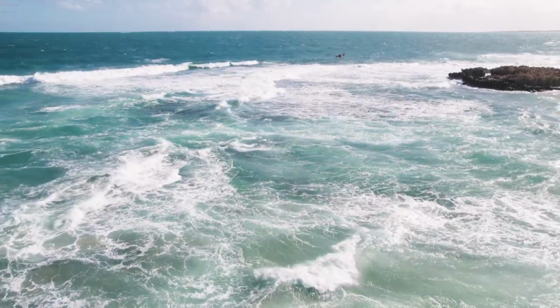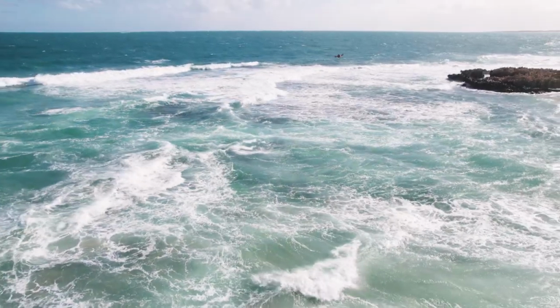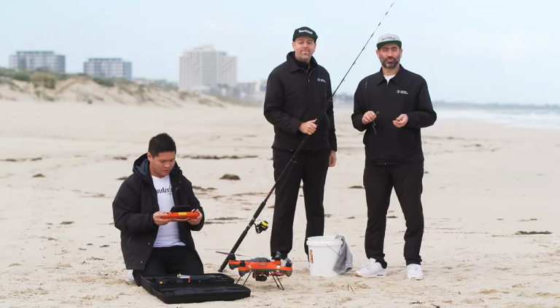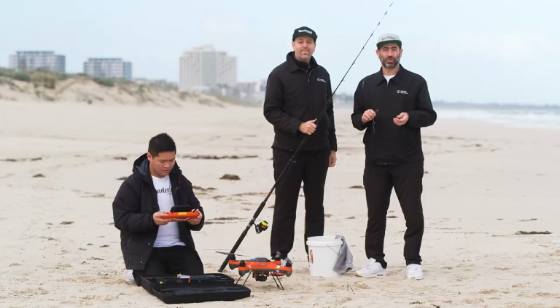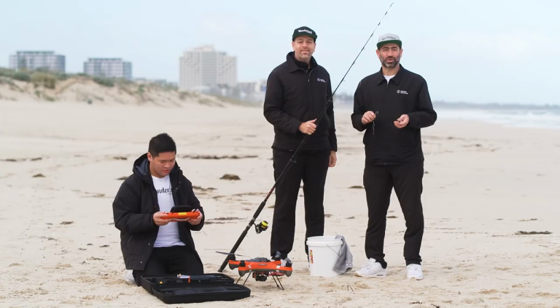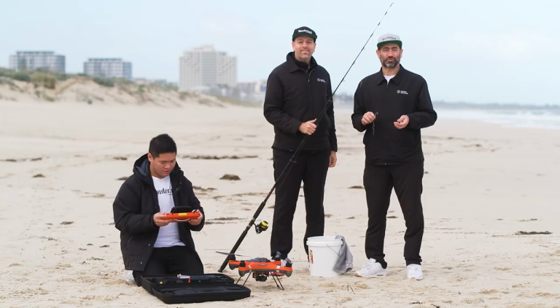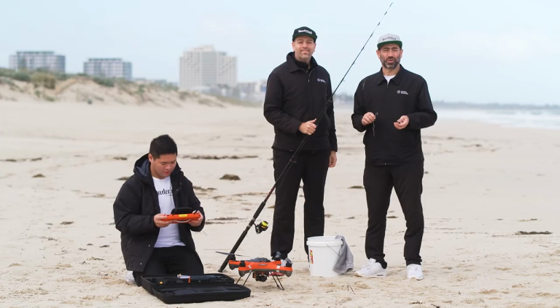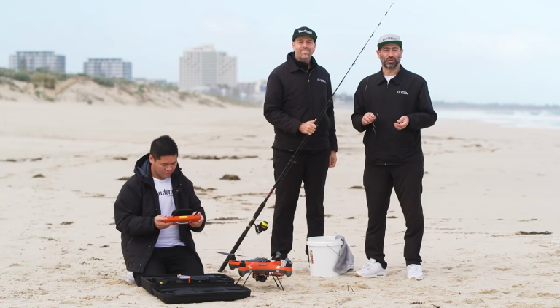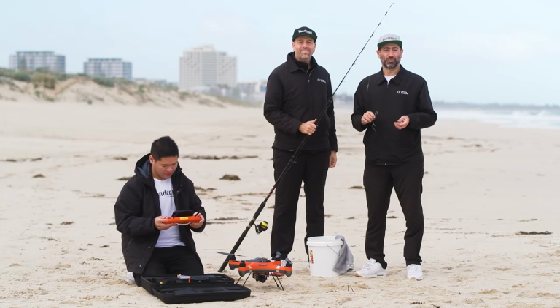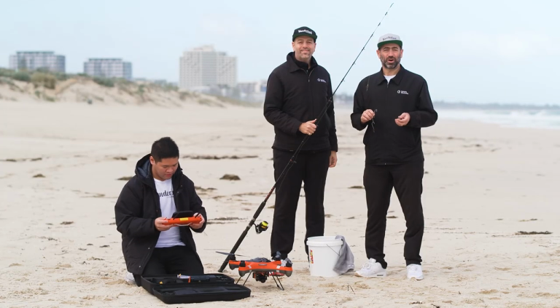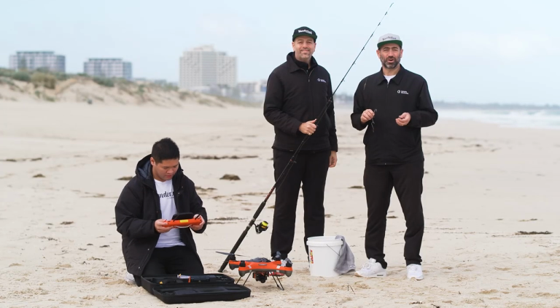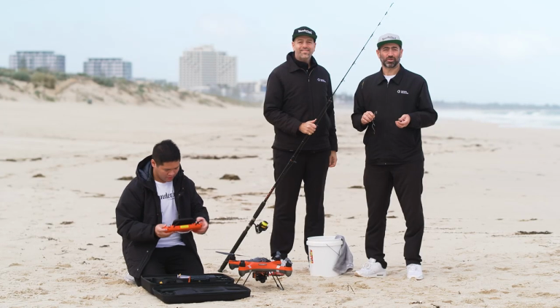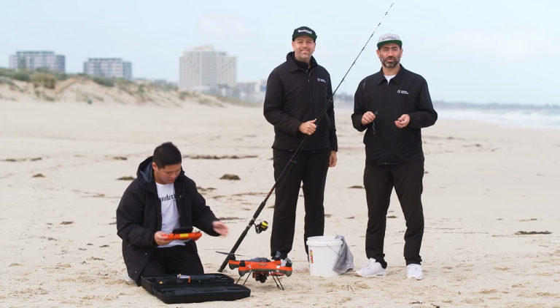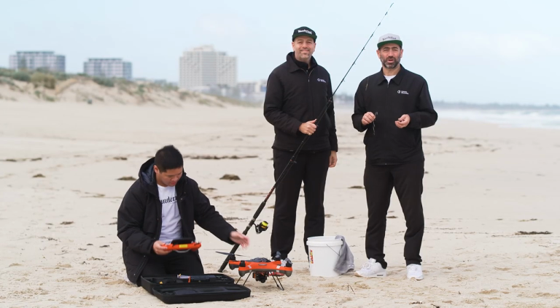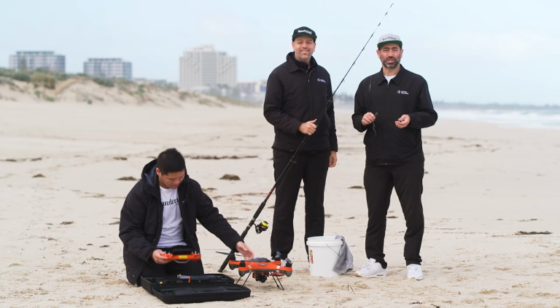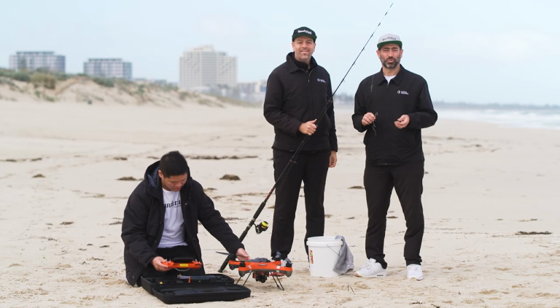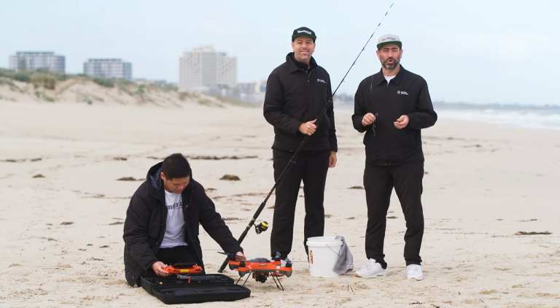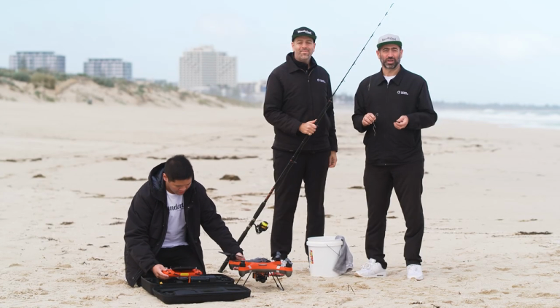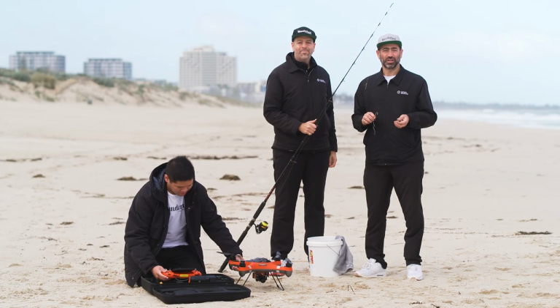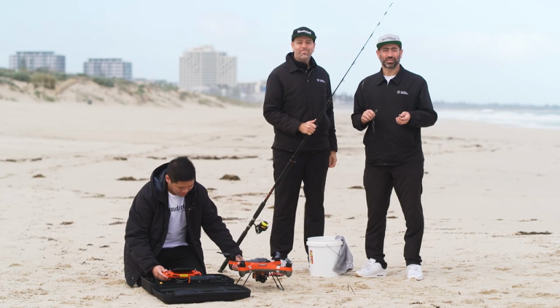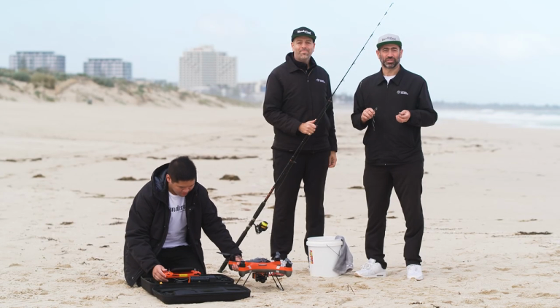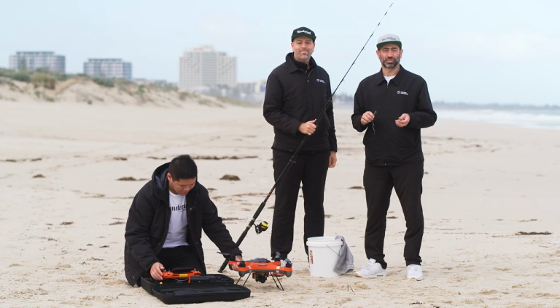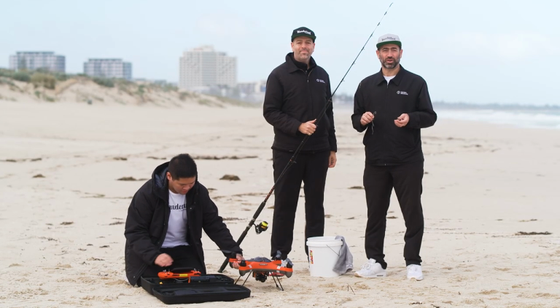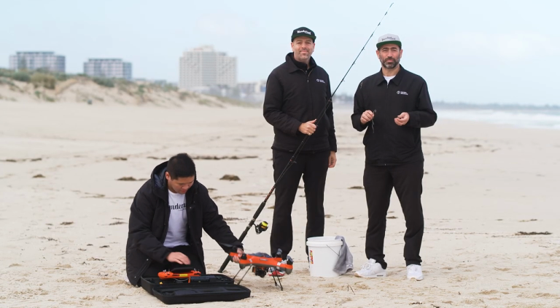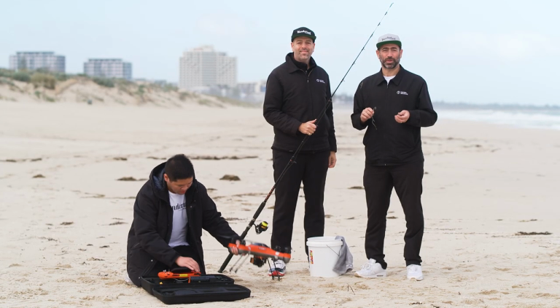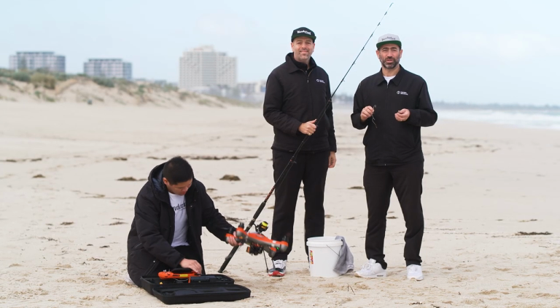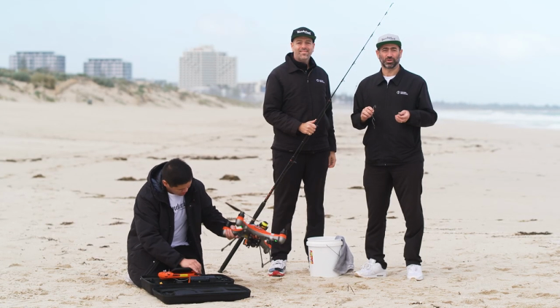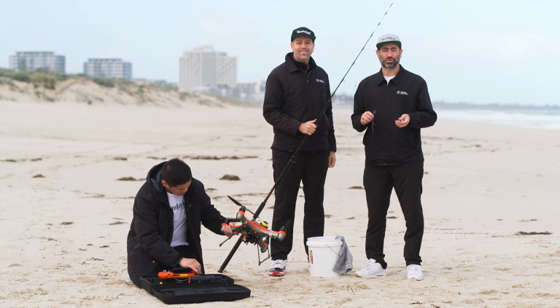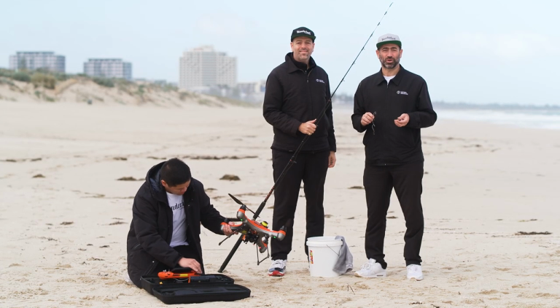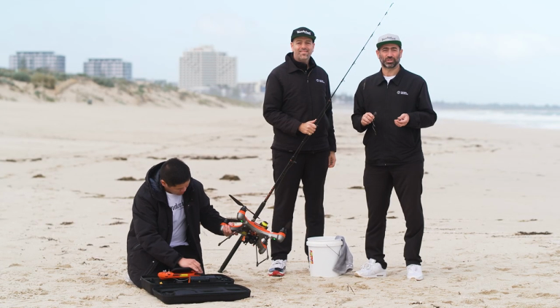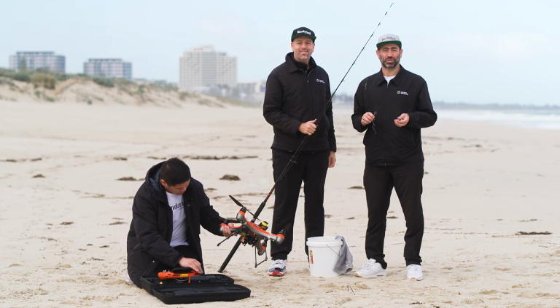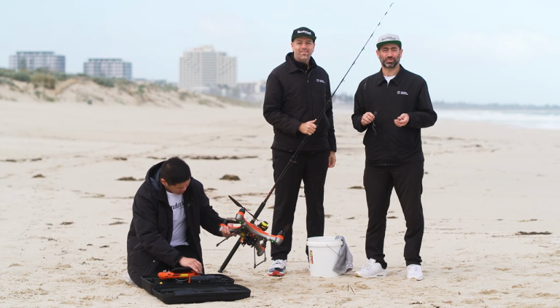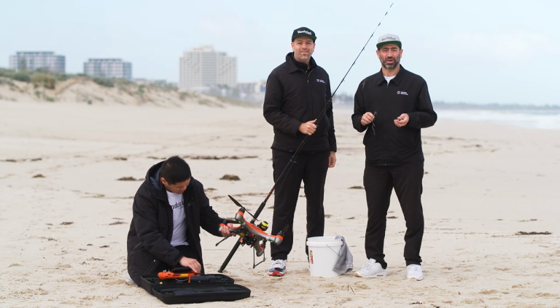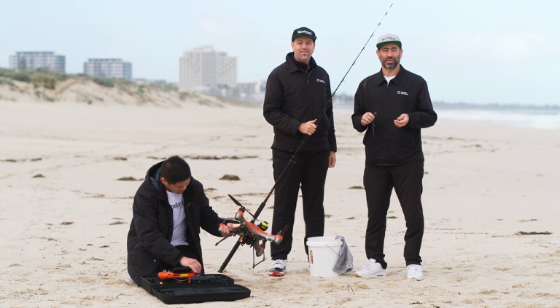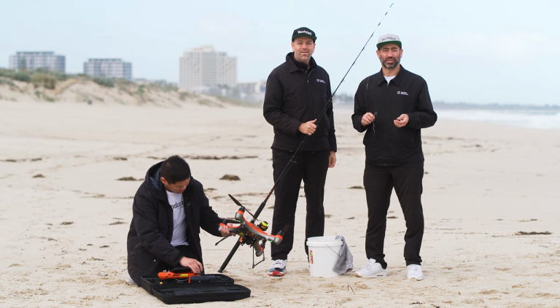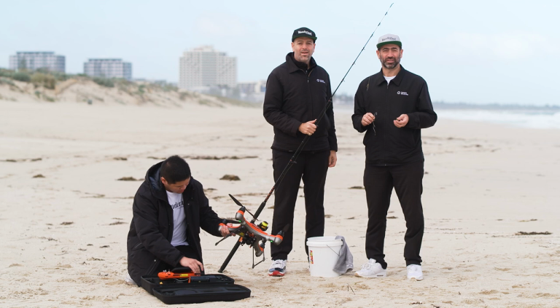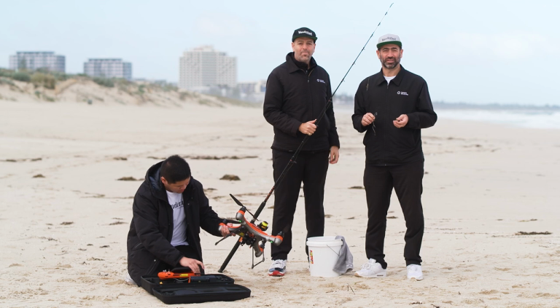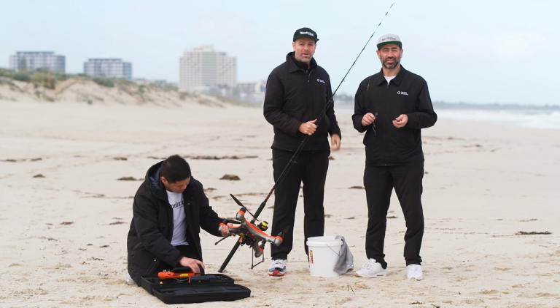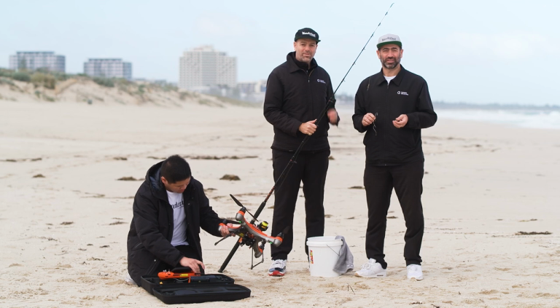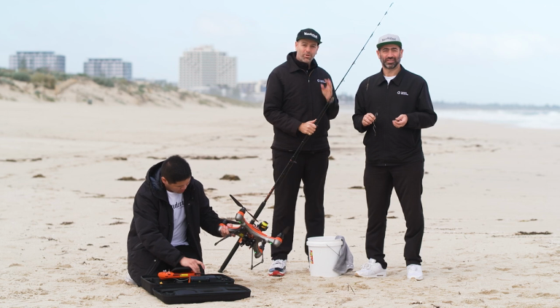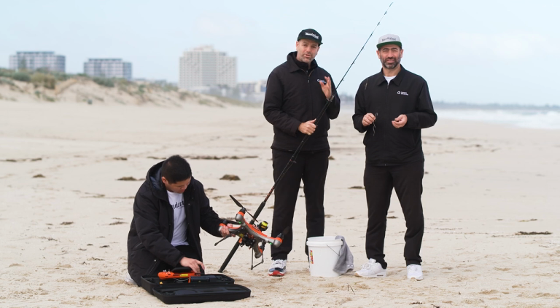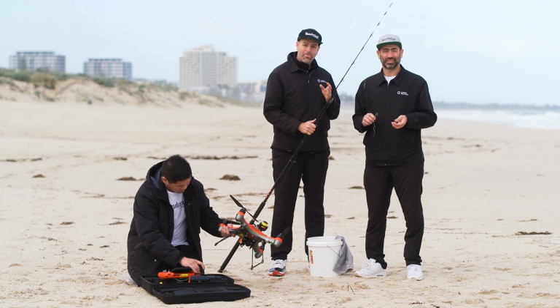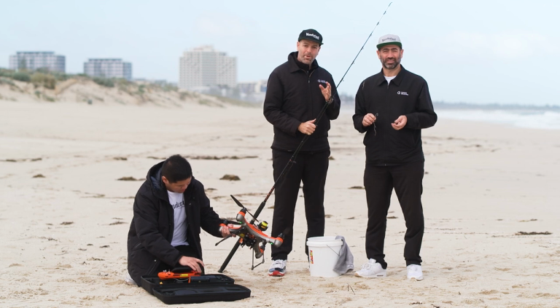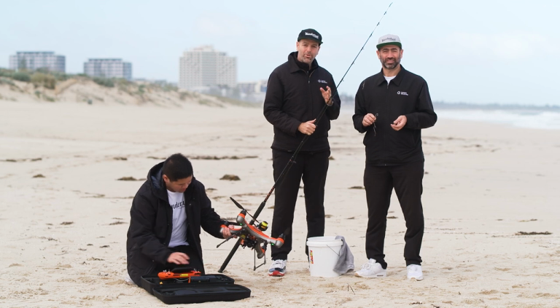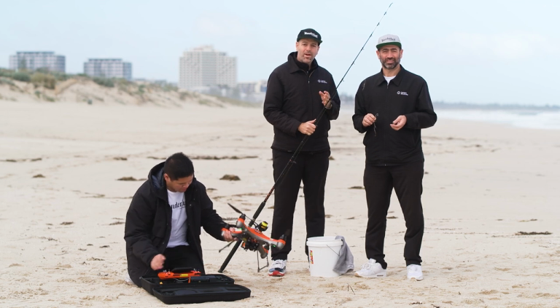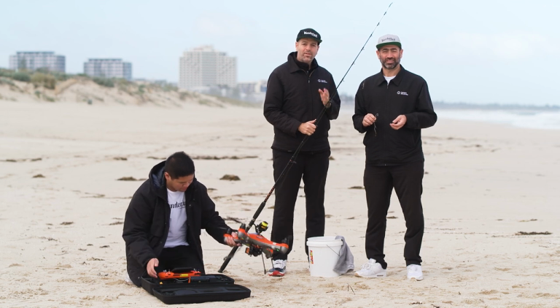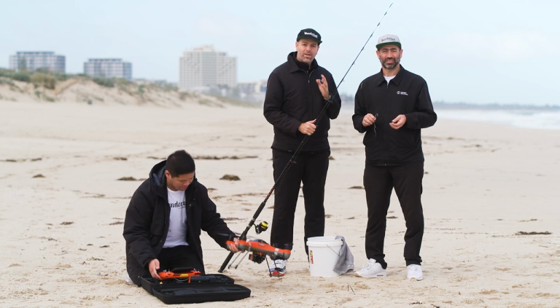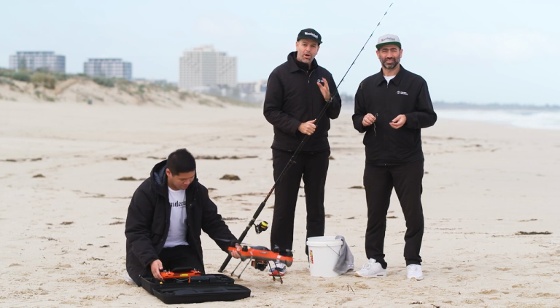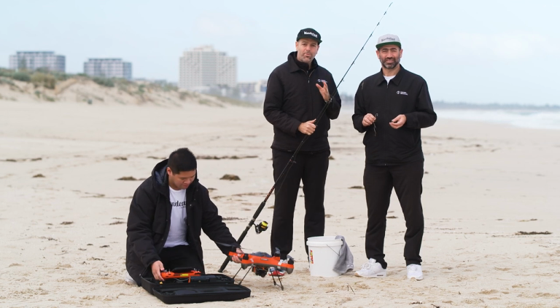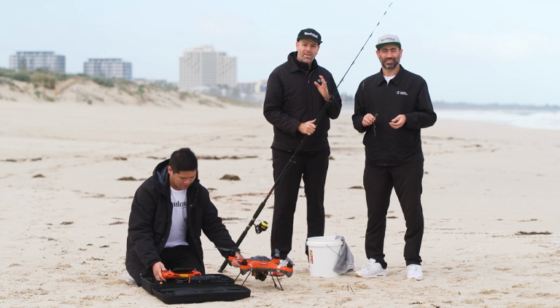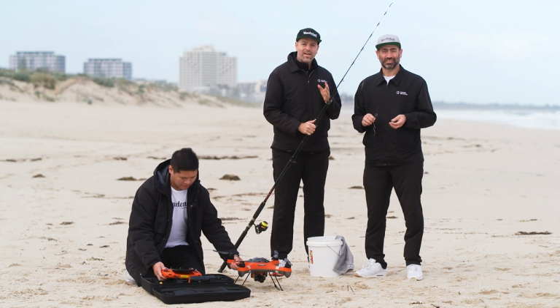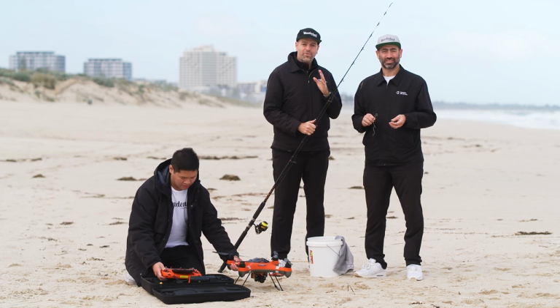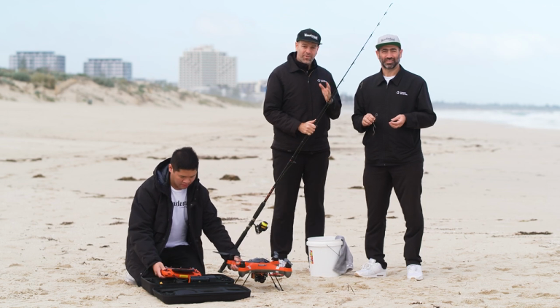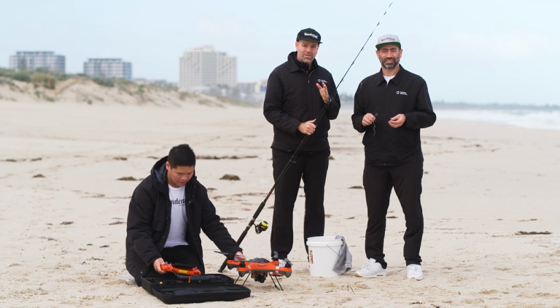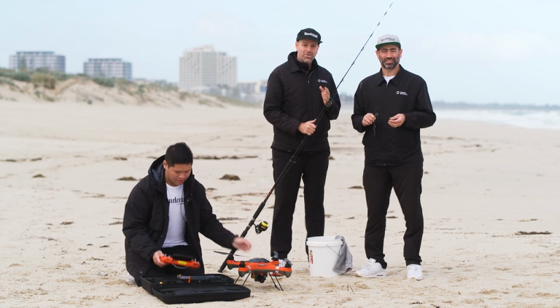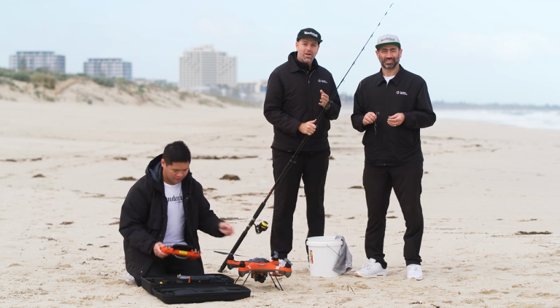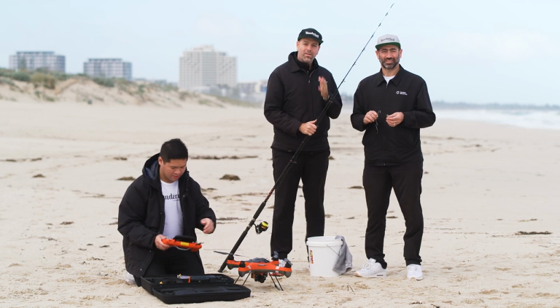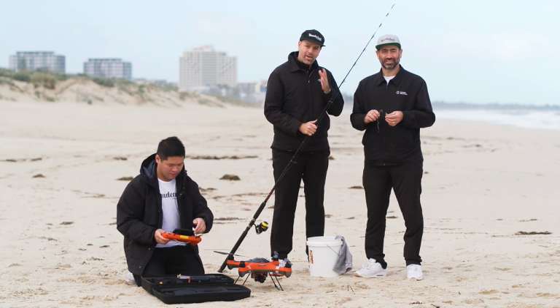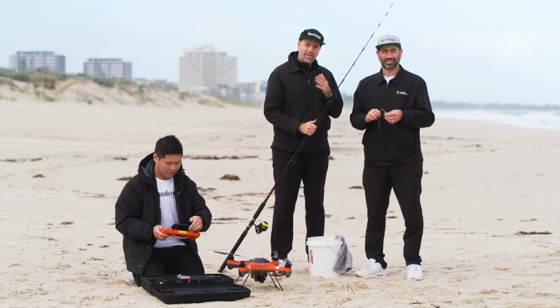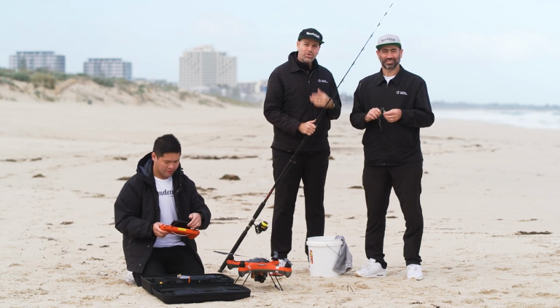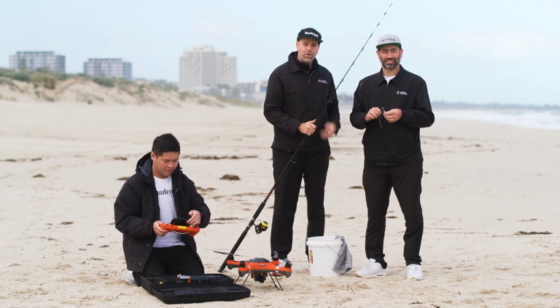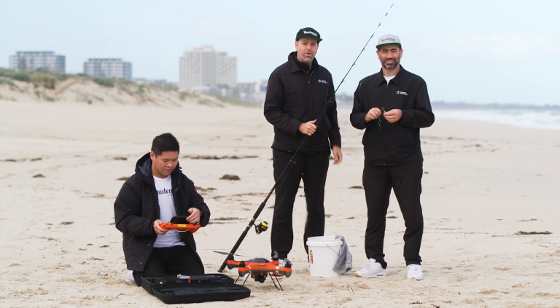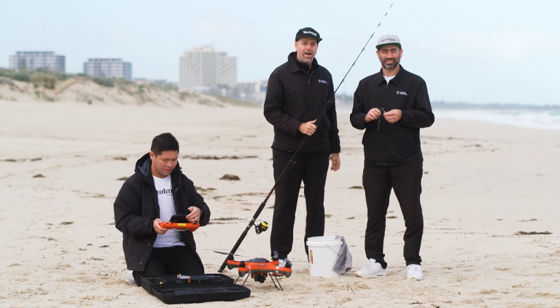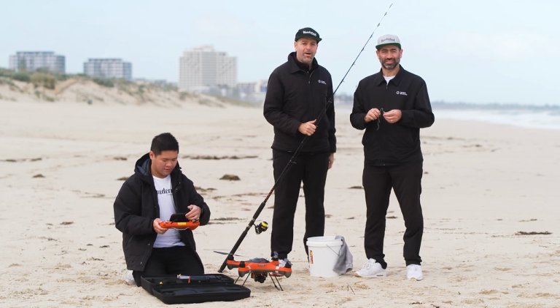If you want to film on or around the water, this has got to be your go-to drone. But it's also built to help you catch fish — let us show you how.